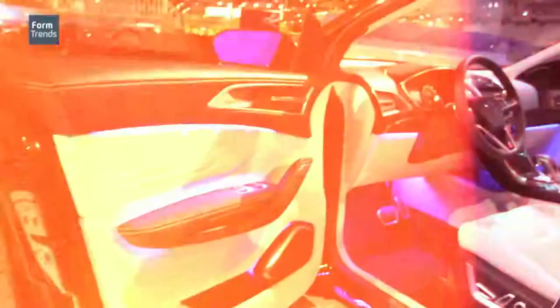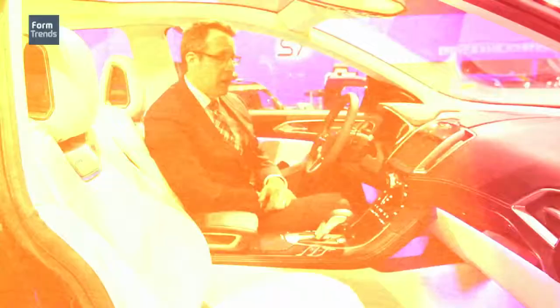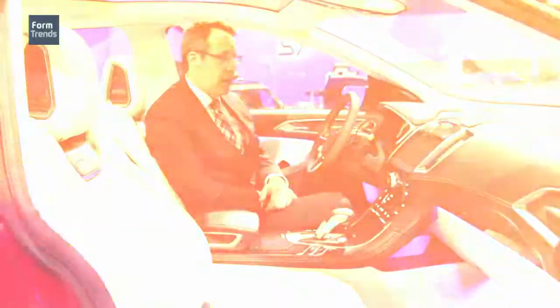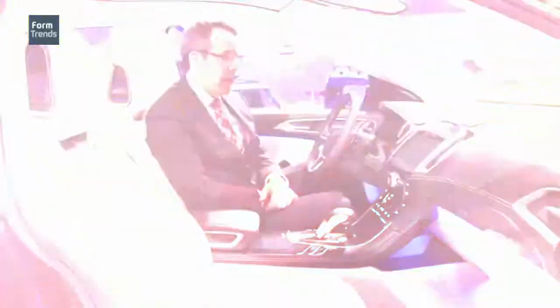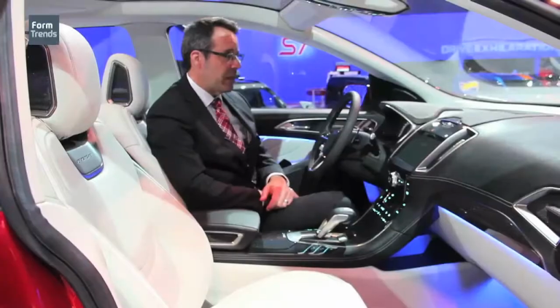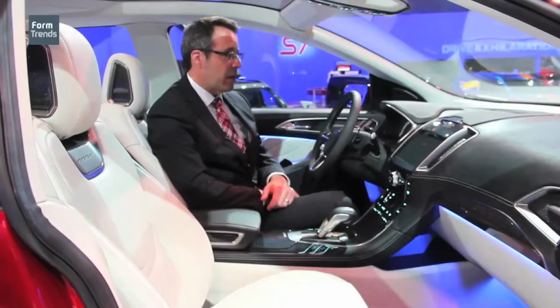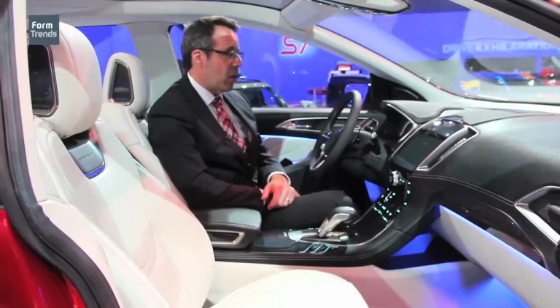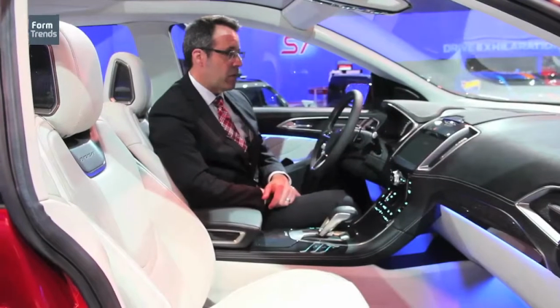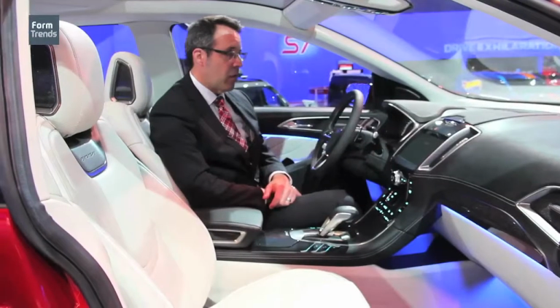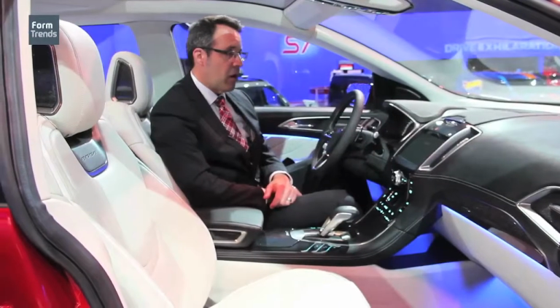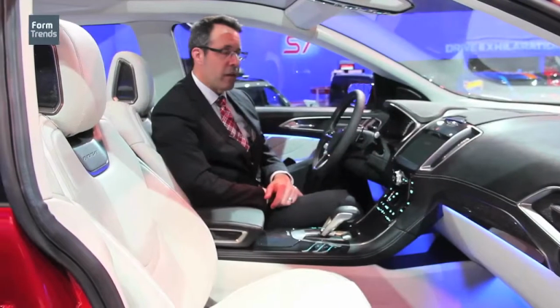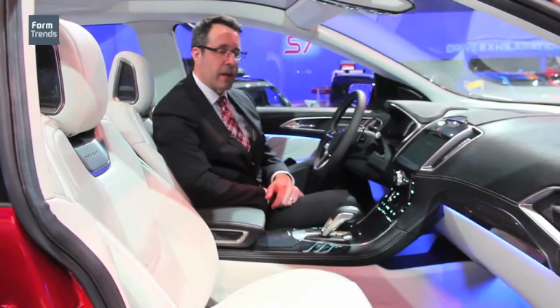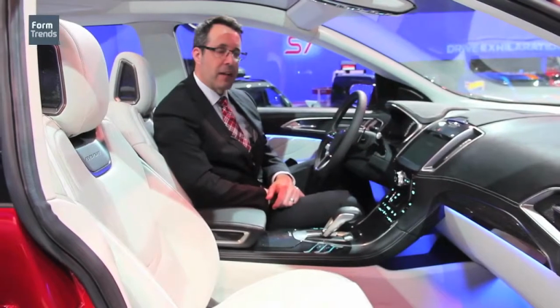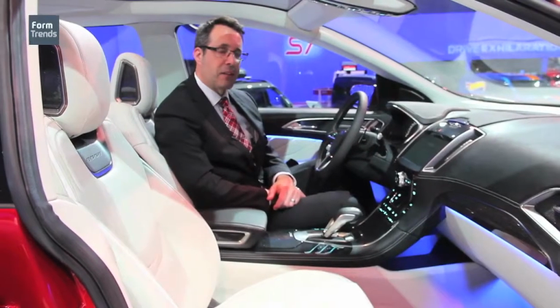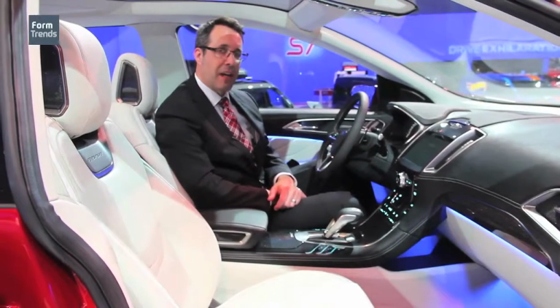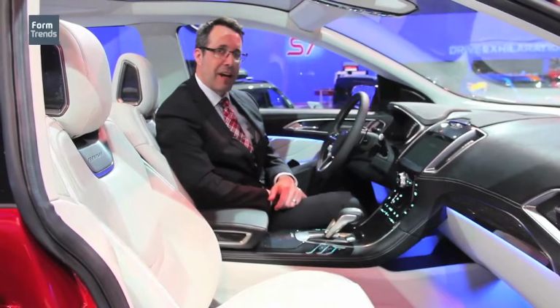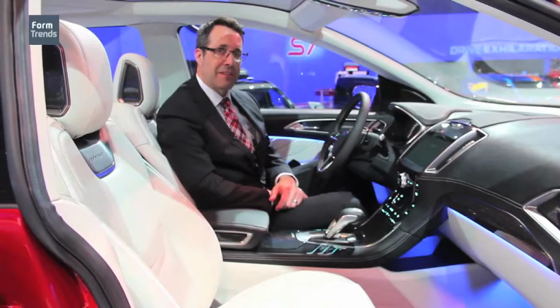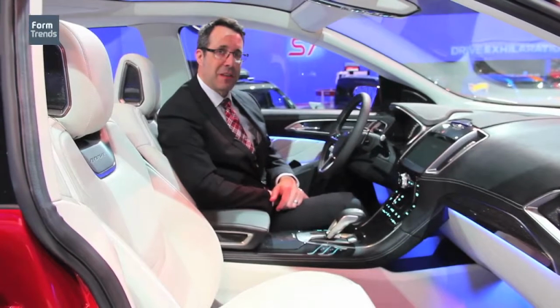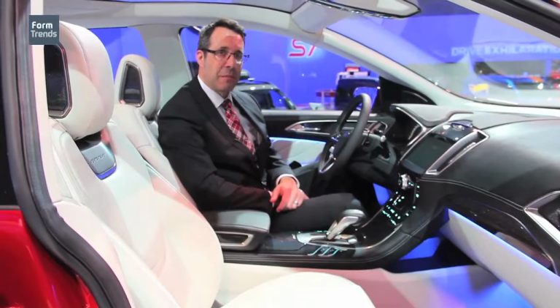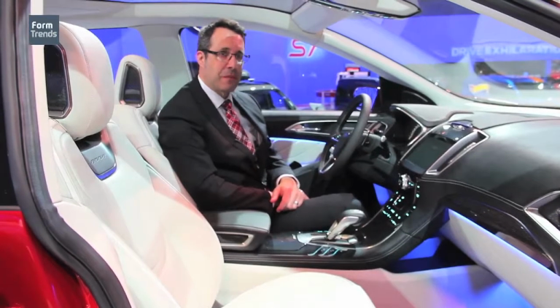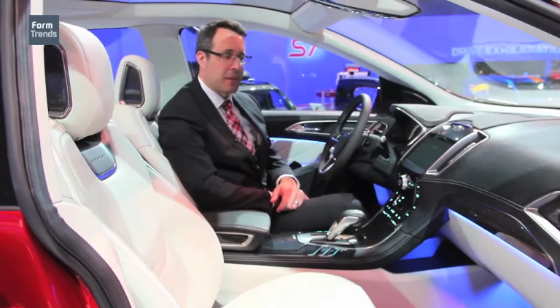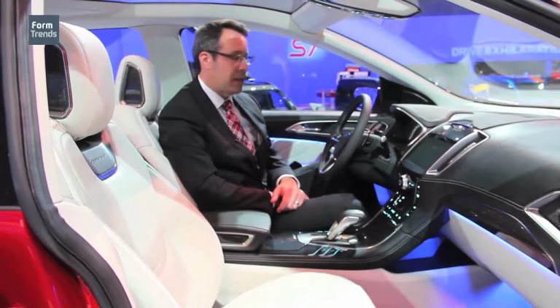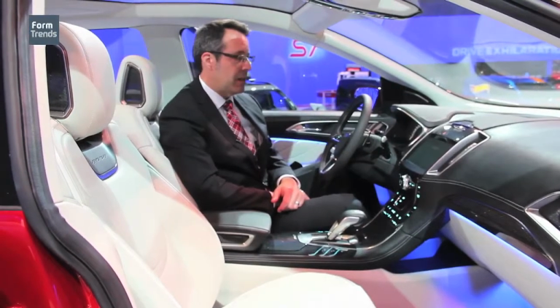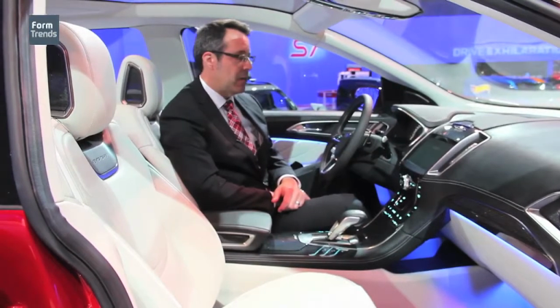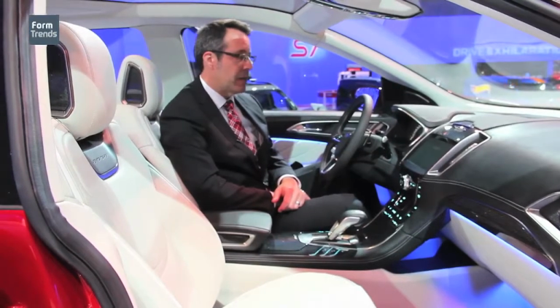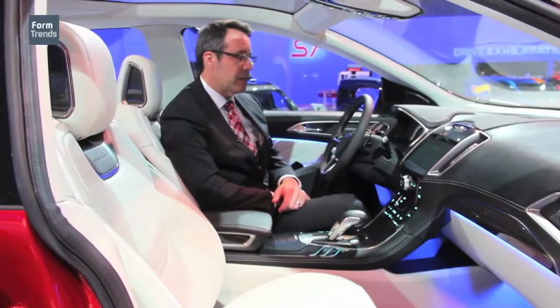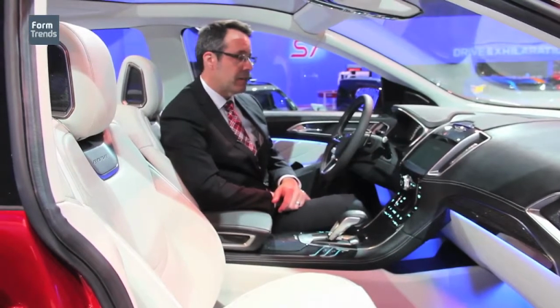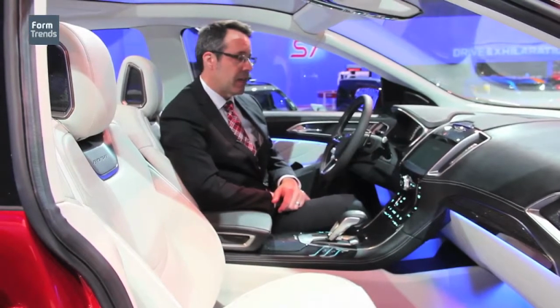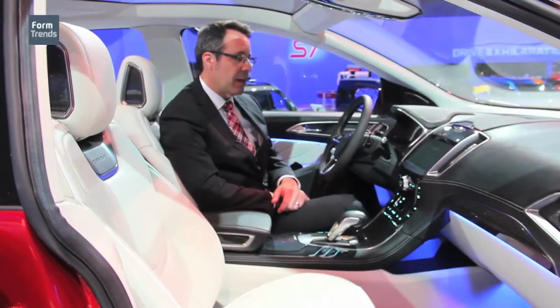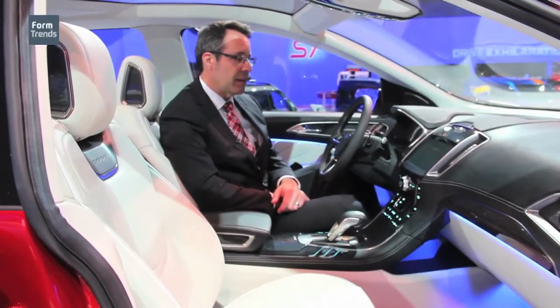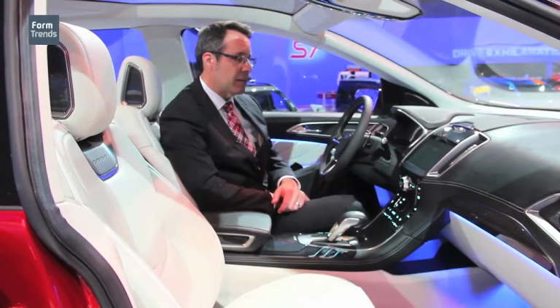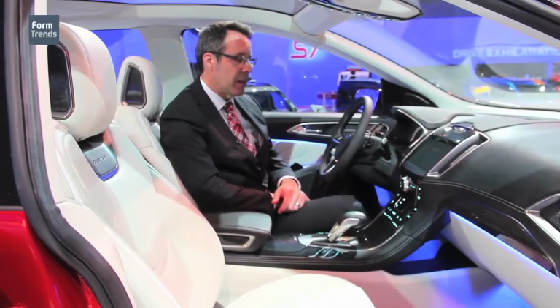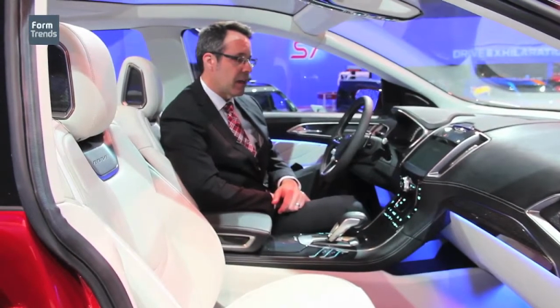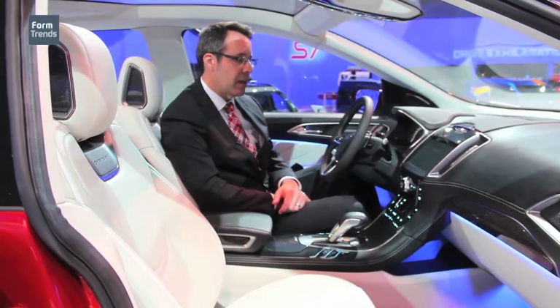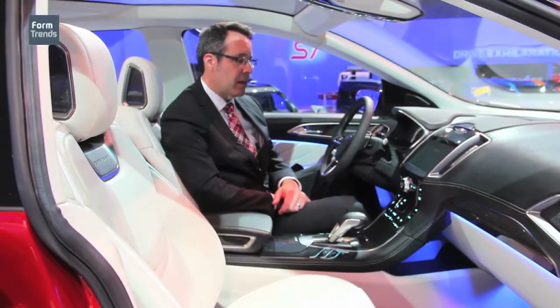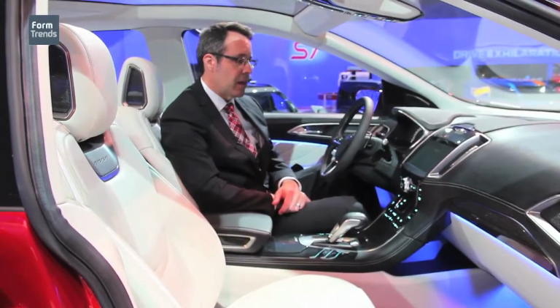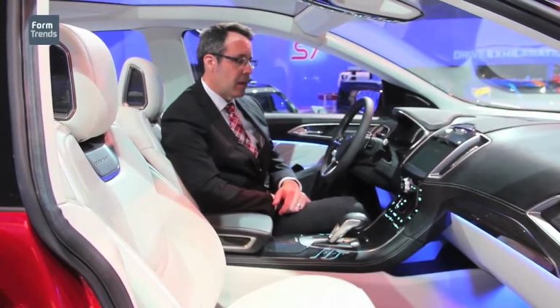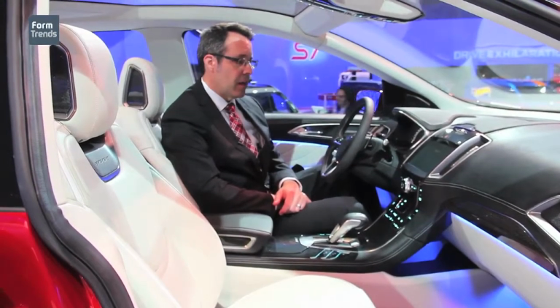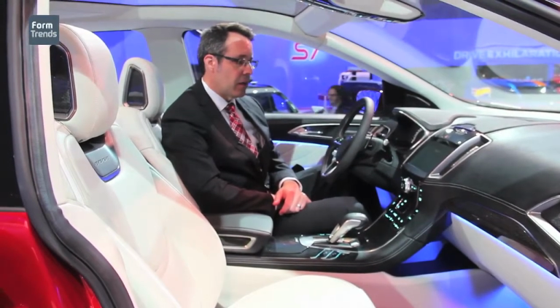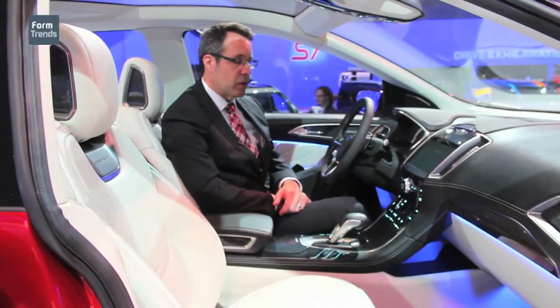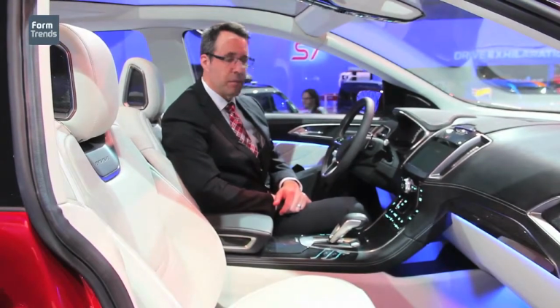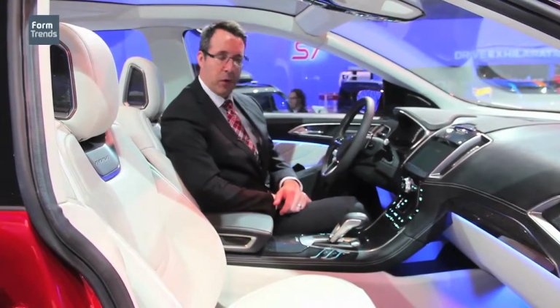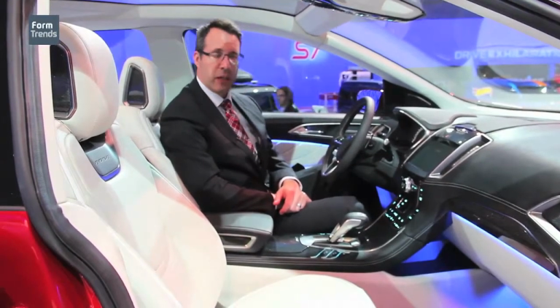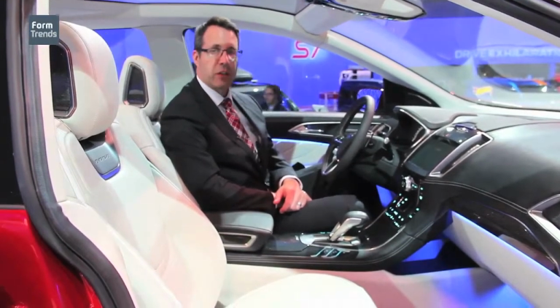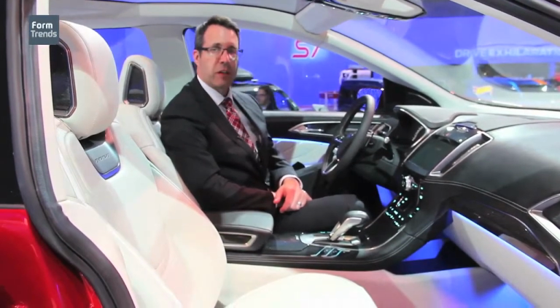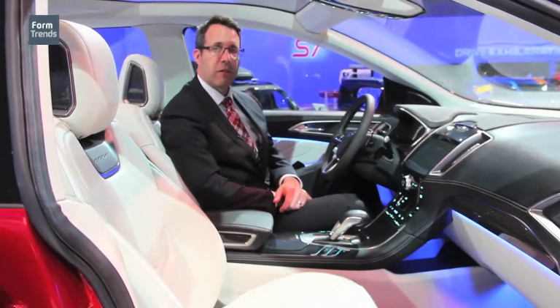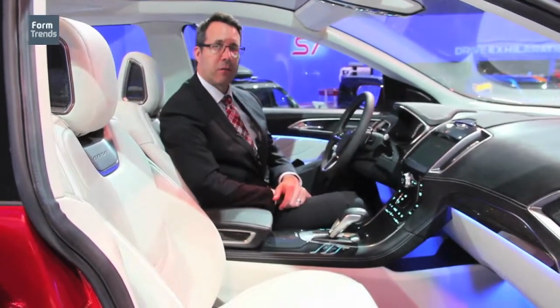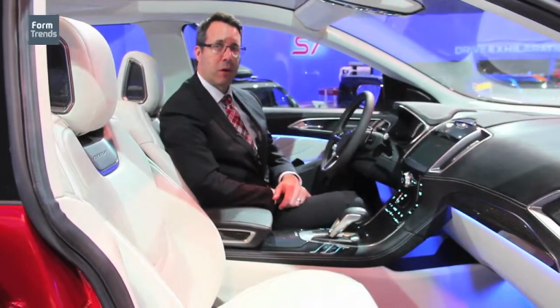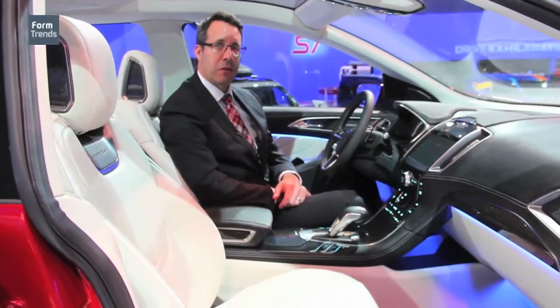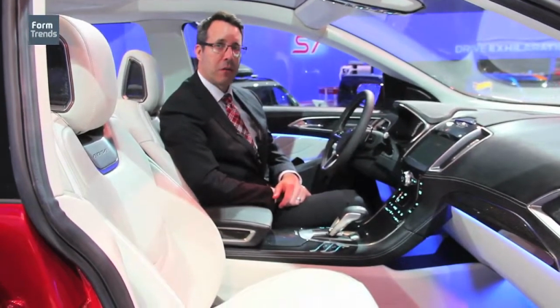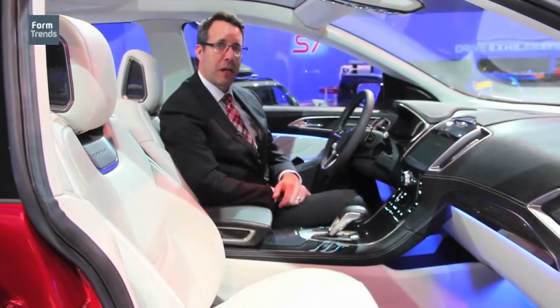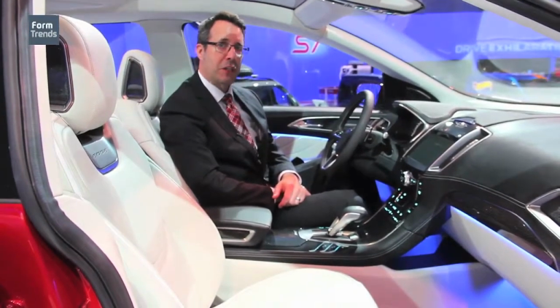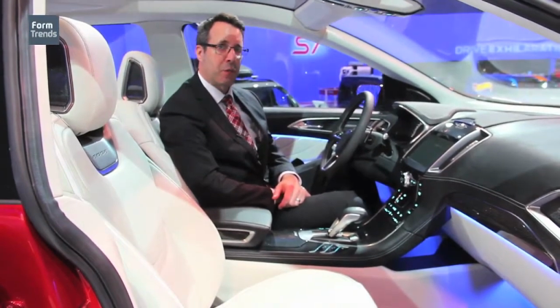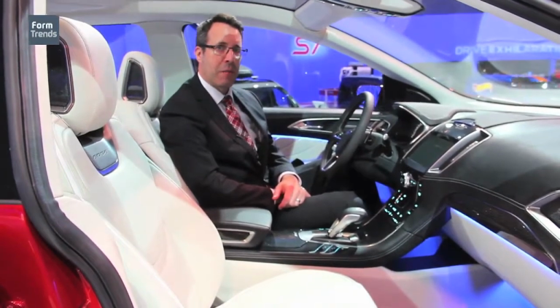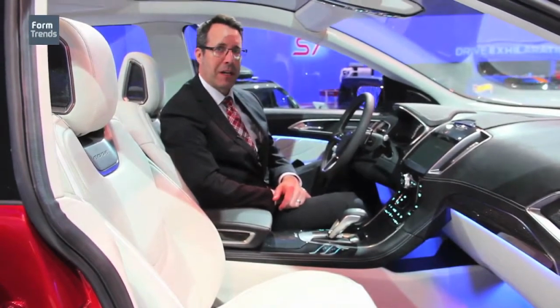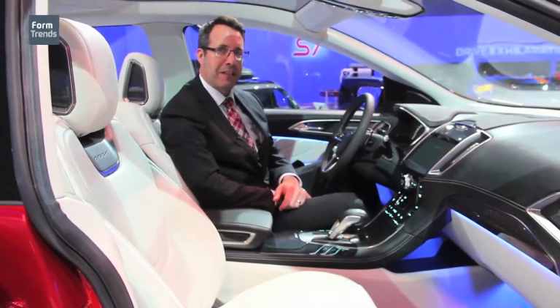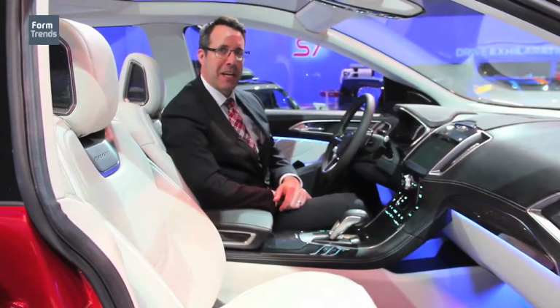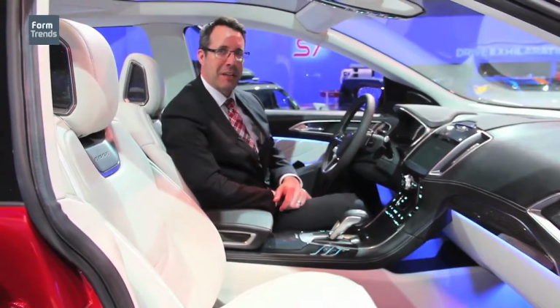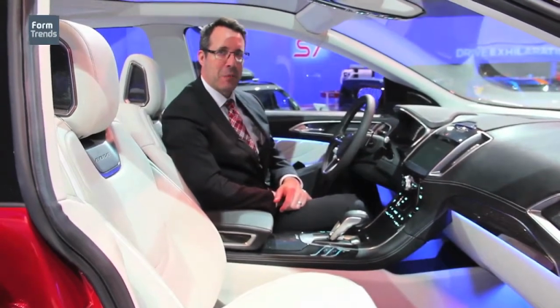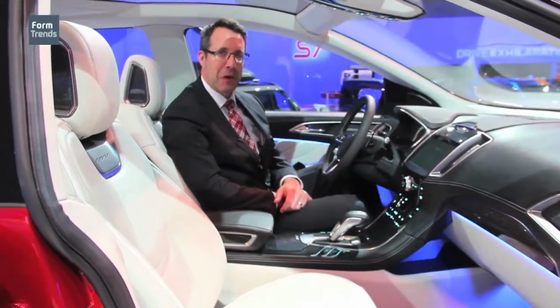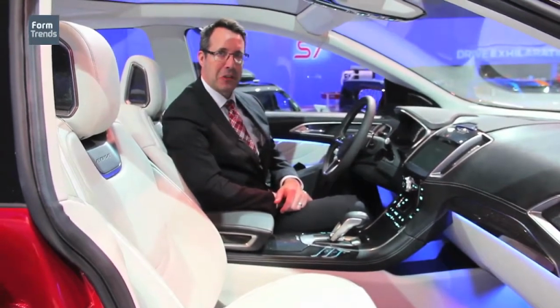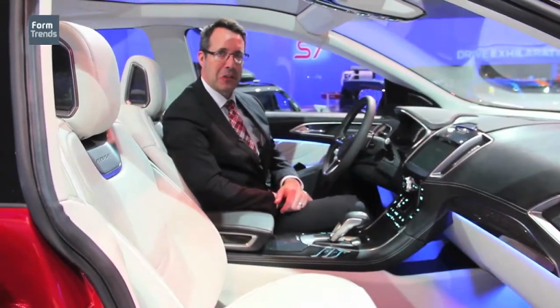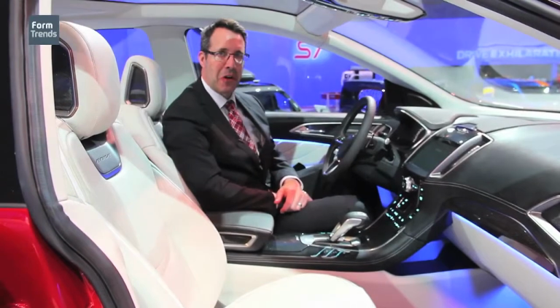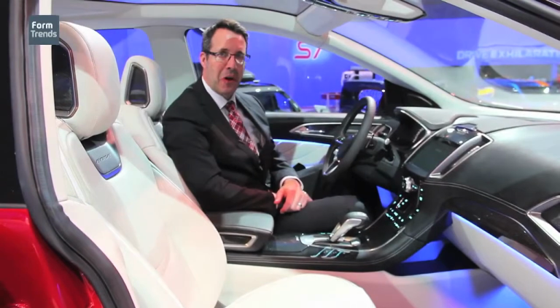Overall, the Edge concept is a good prediction of one direction we might take the production car.